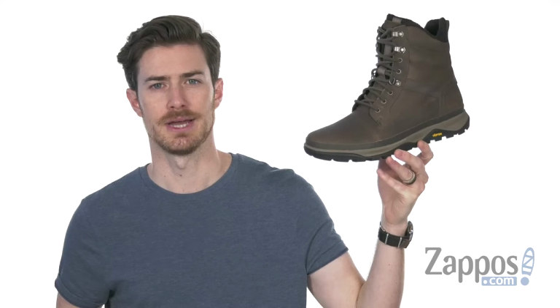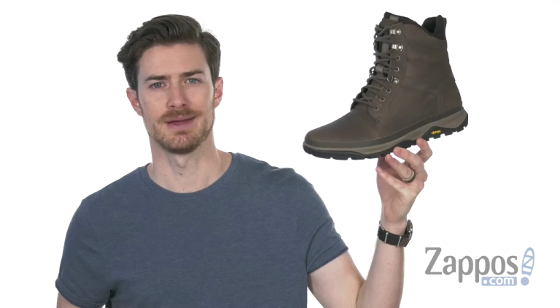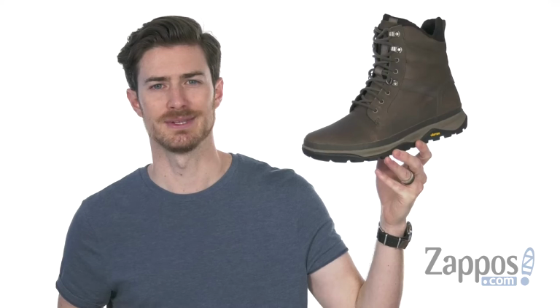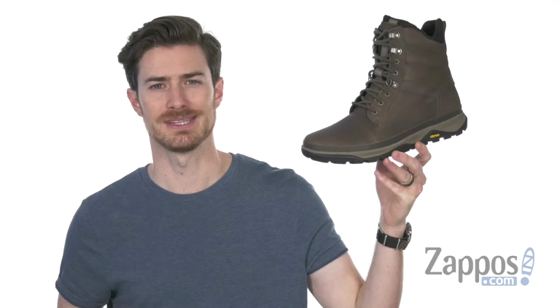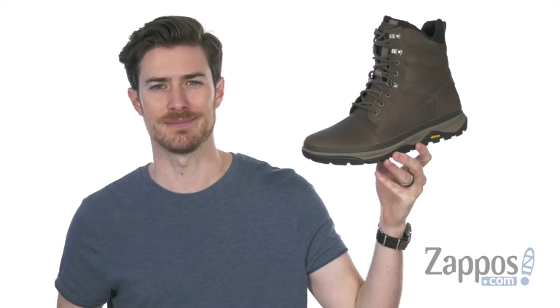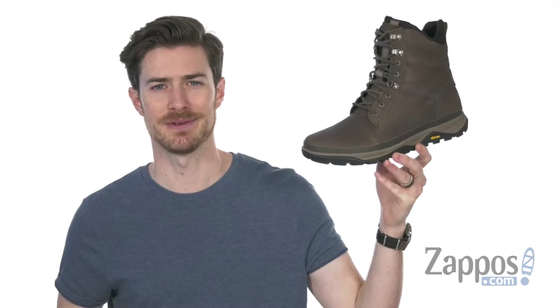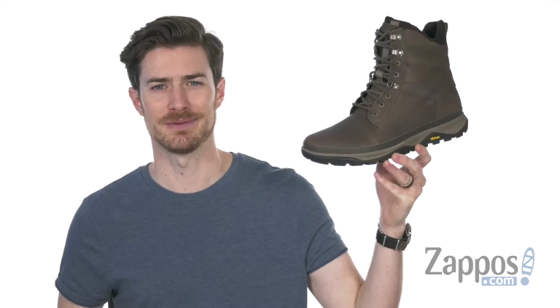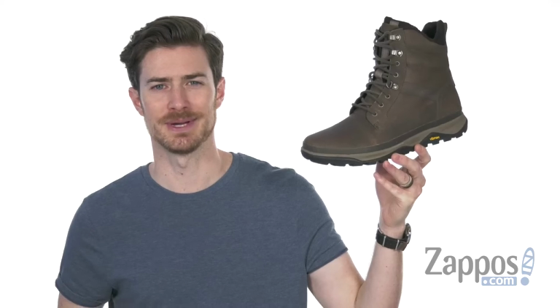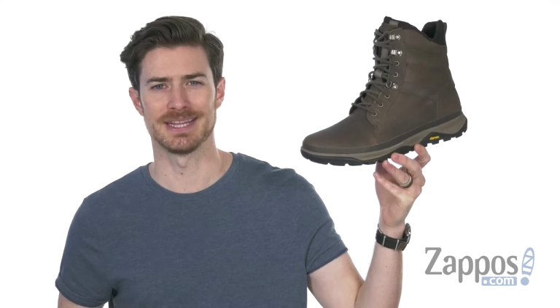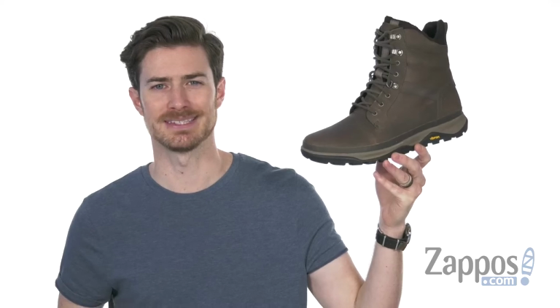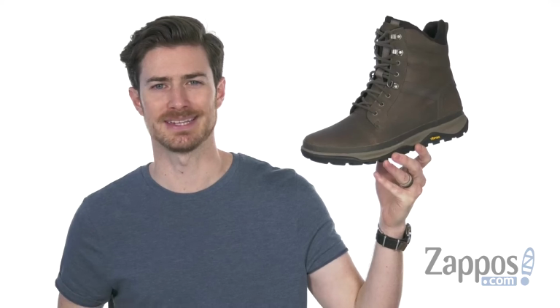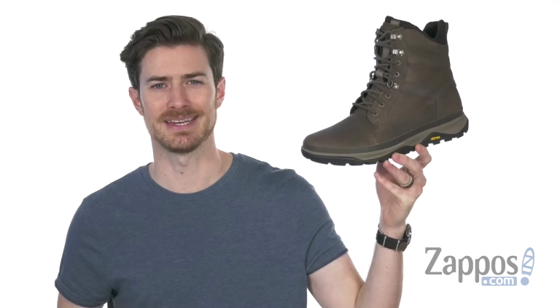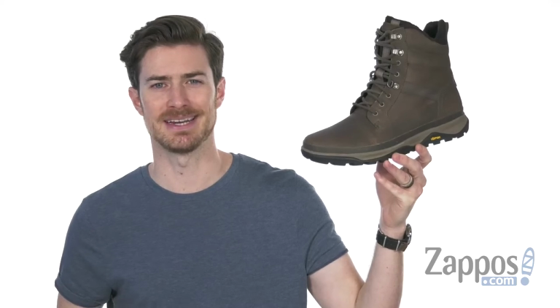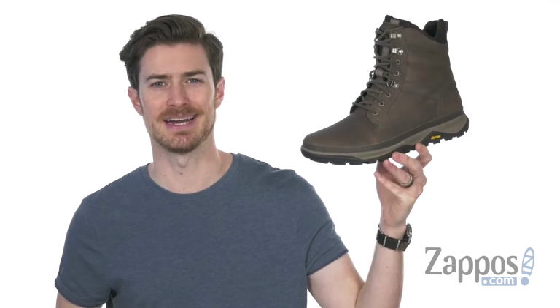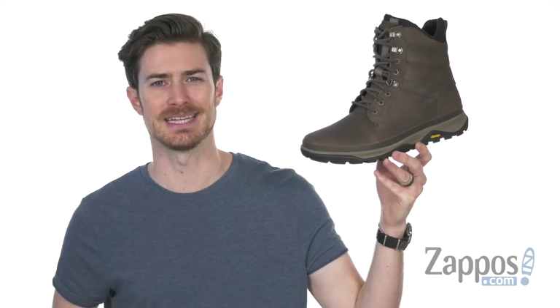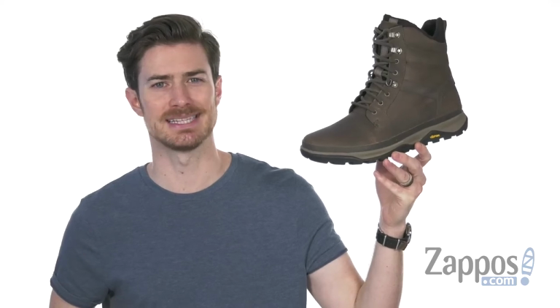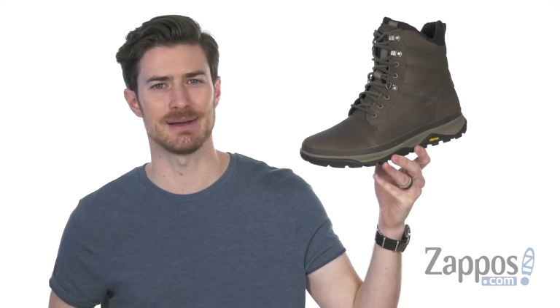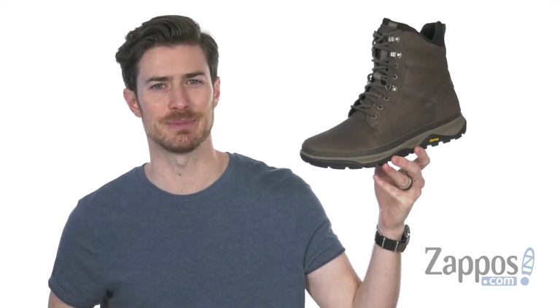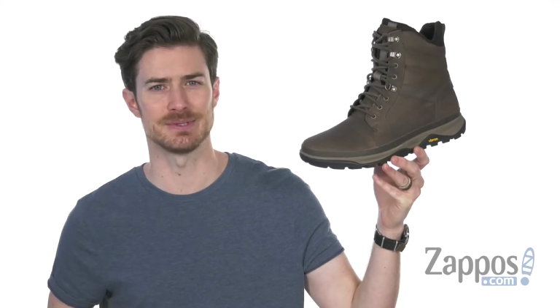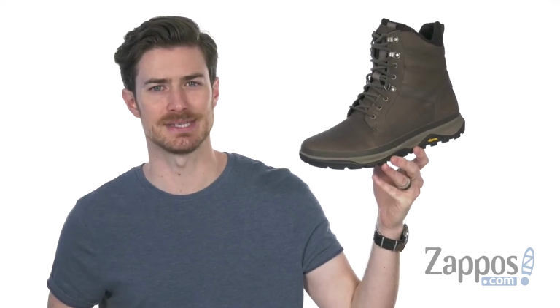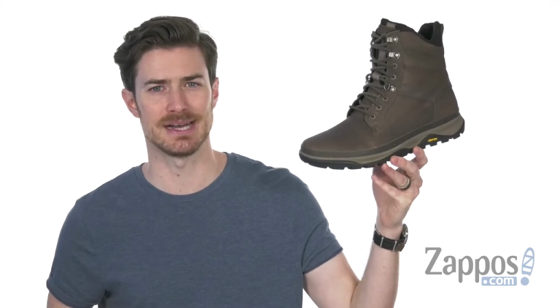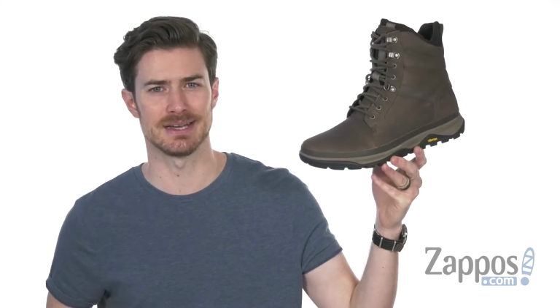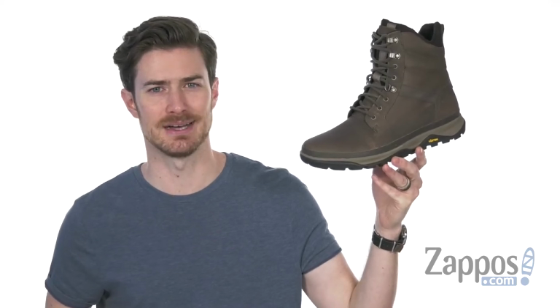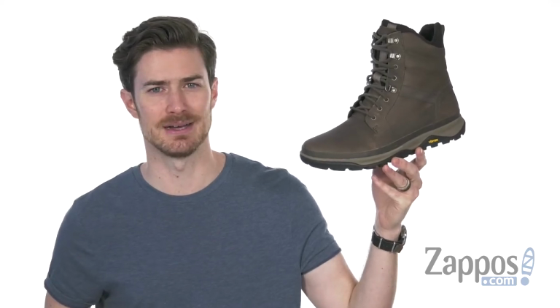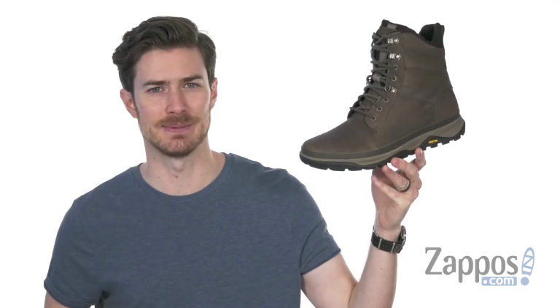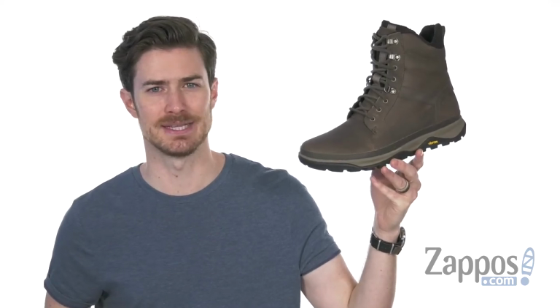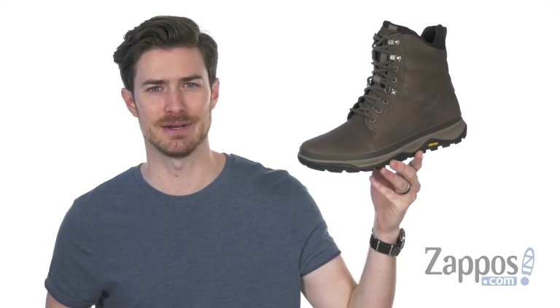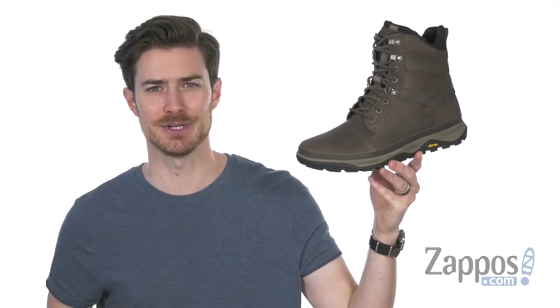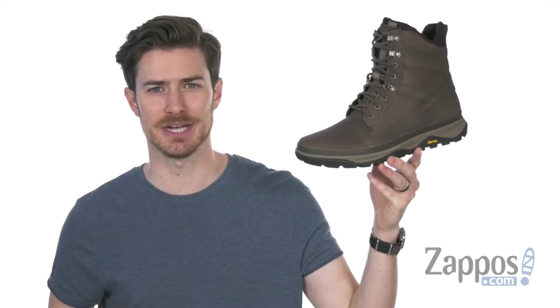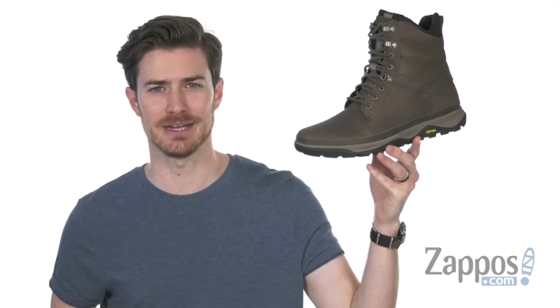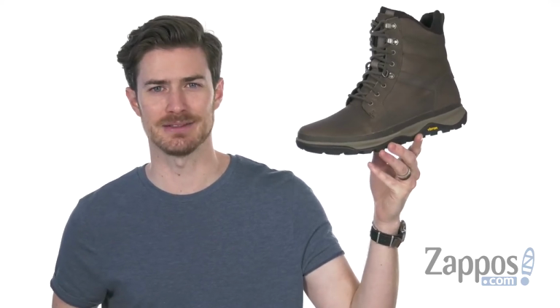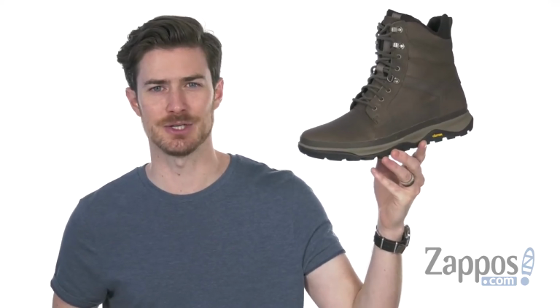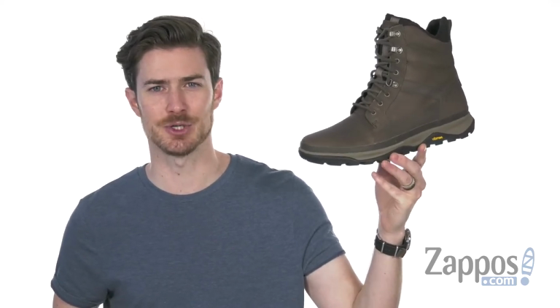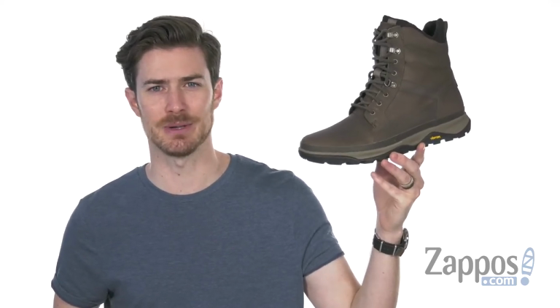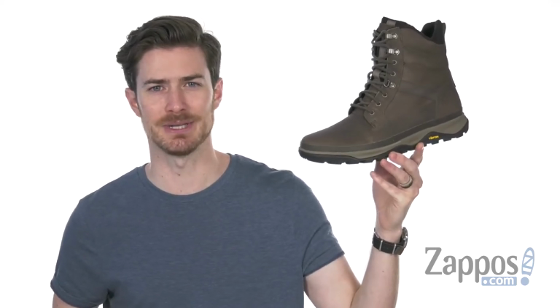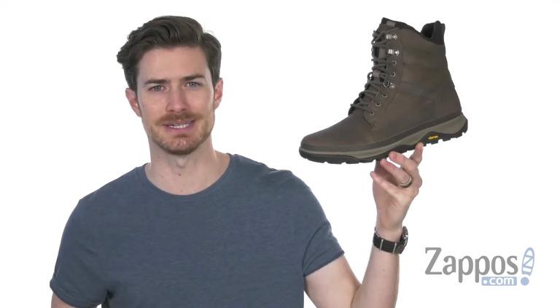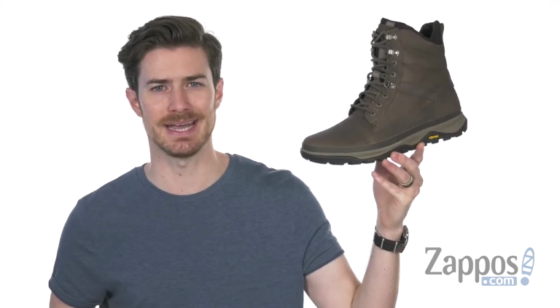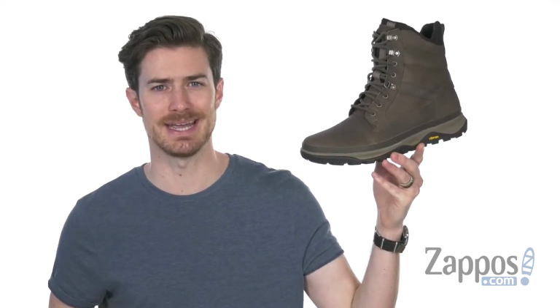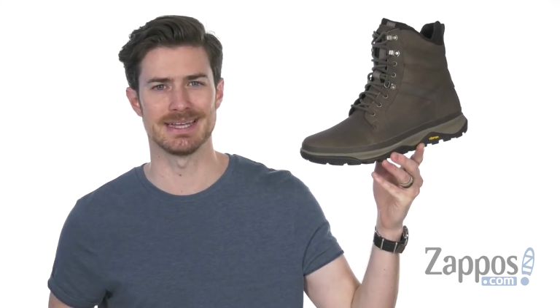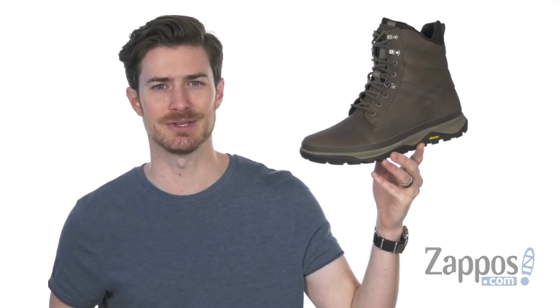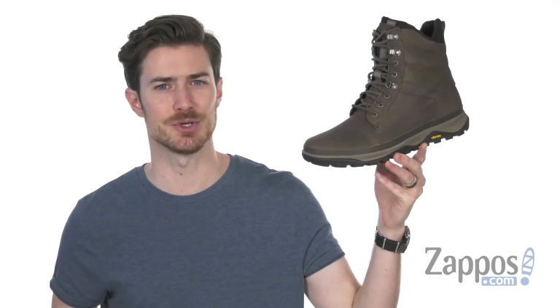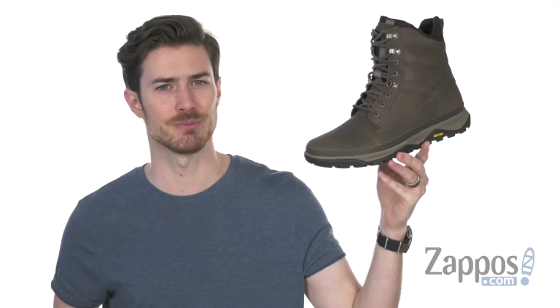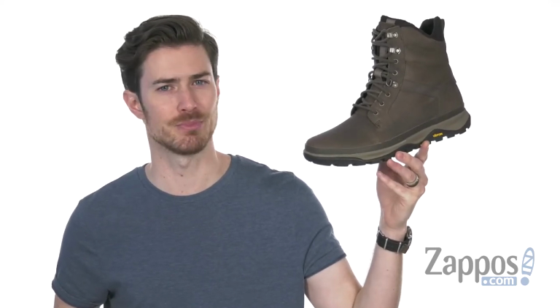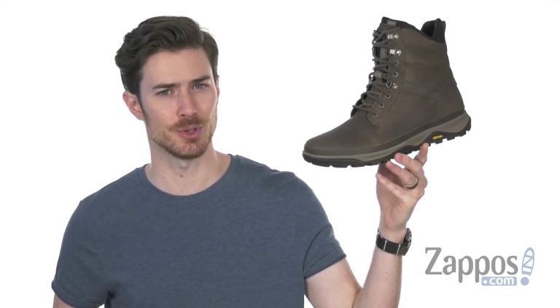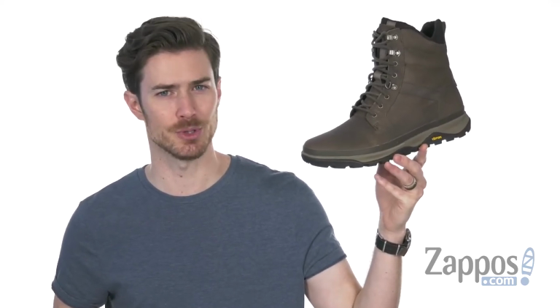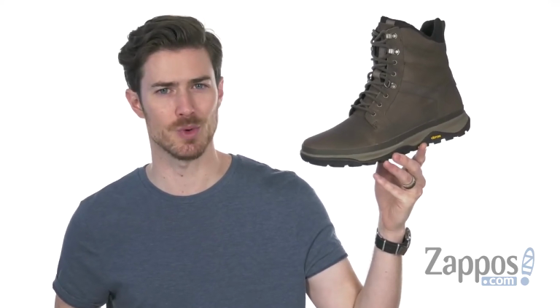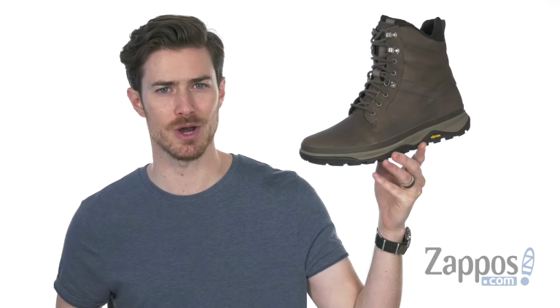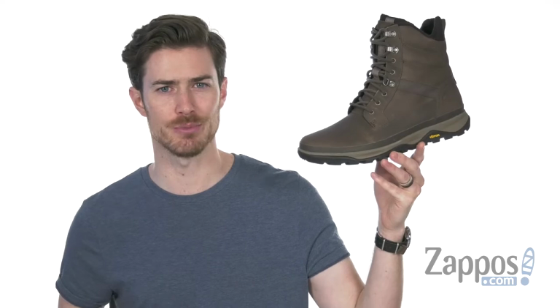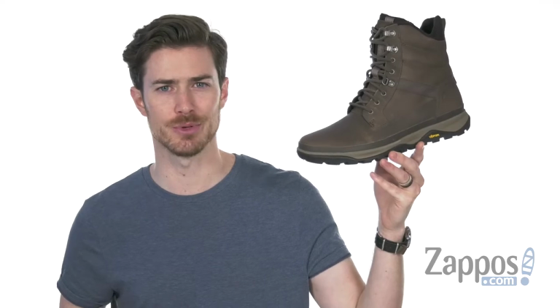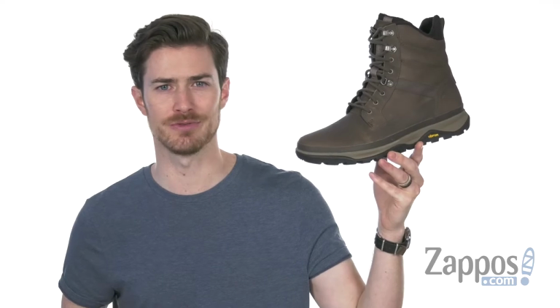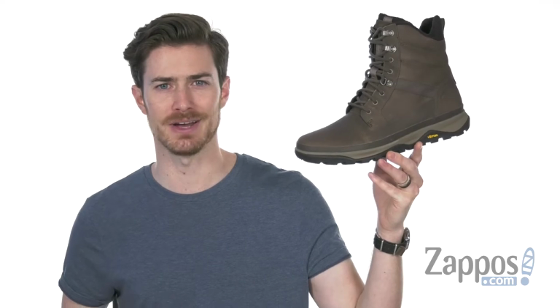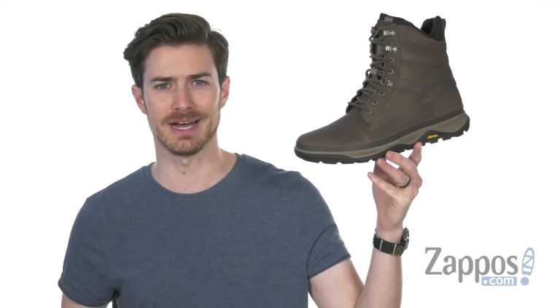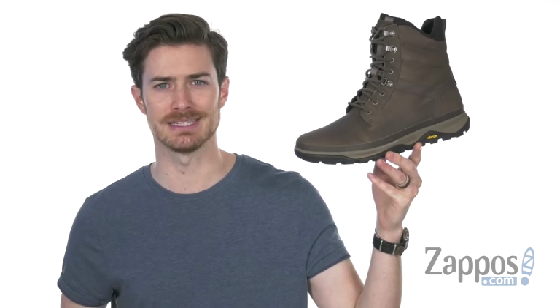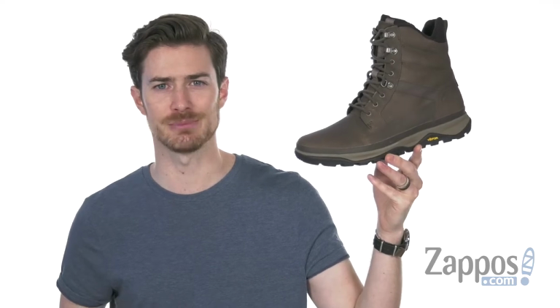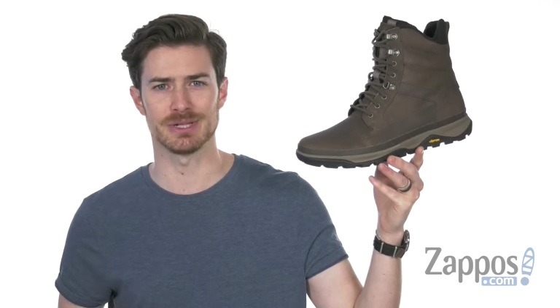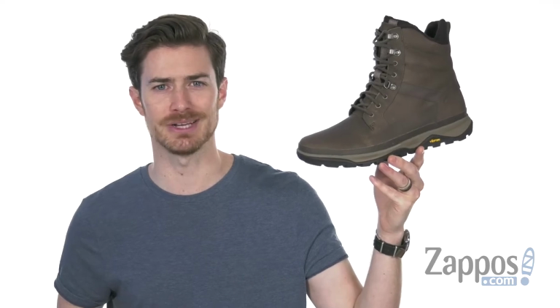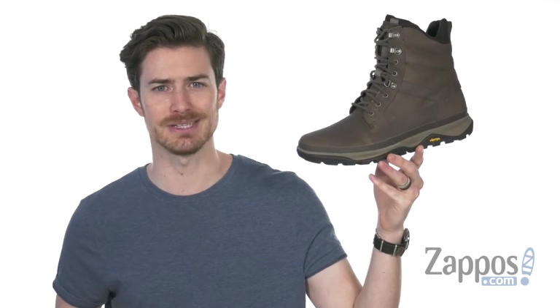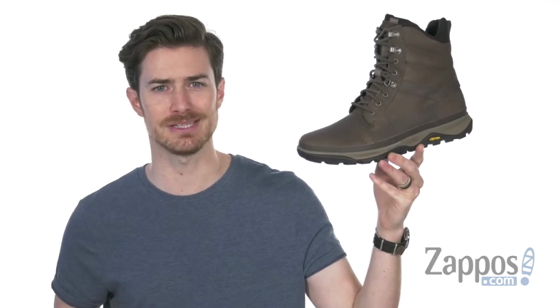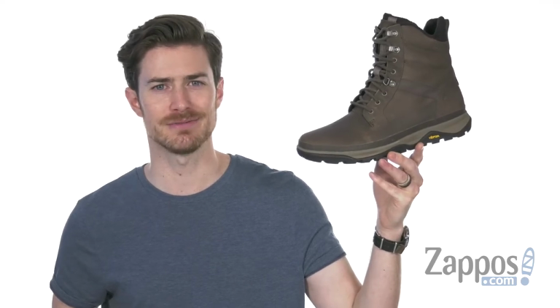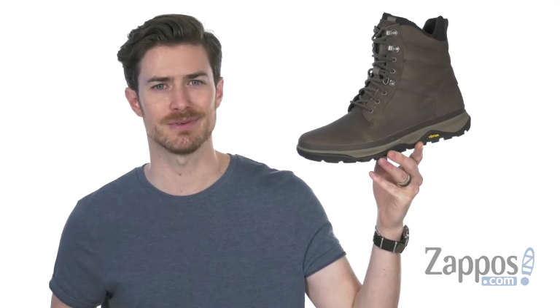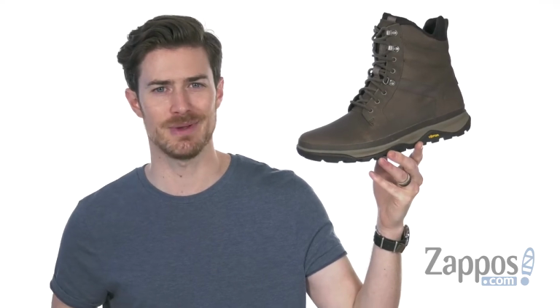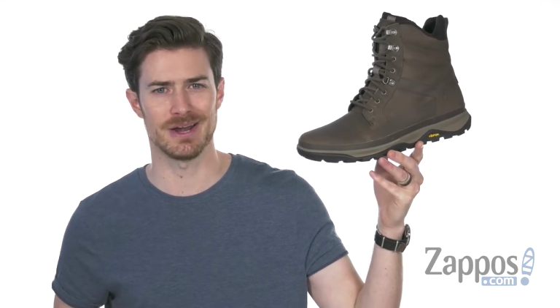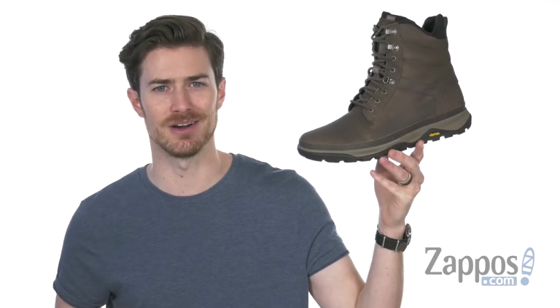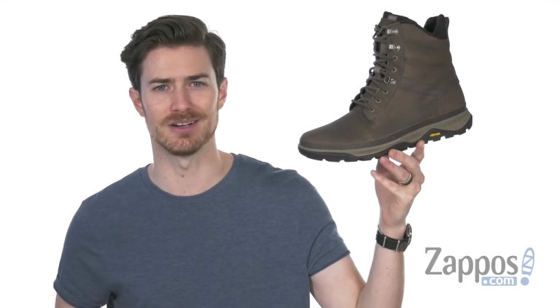Hey, what's up everybody? It's Clayton here at Zappos.com, and today we're checking out the Tremblant 8-inch Polar Waterproof Ice Plus from Merrell.